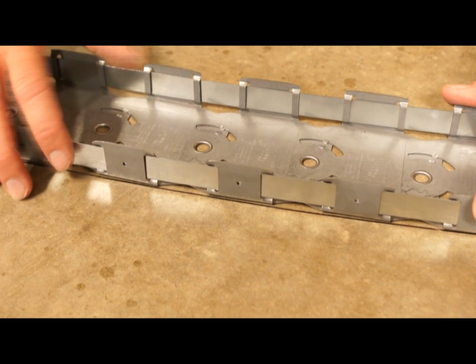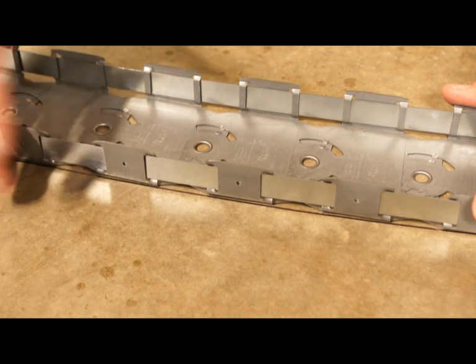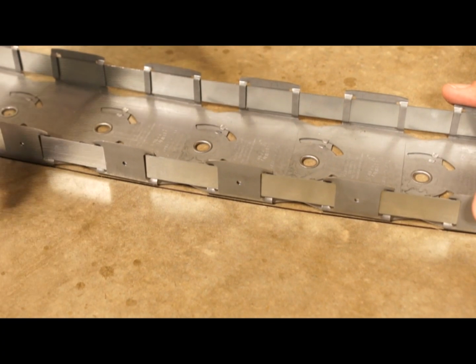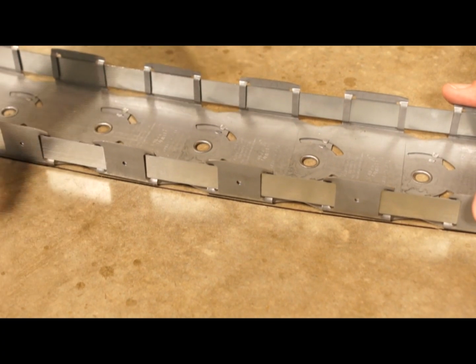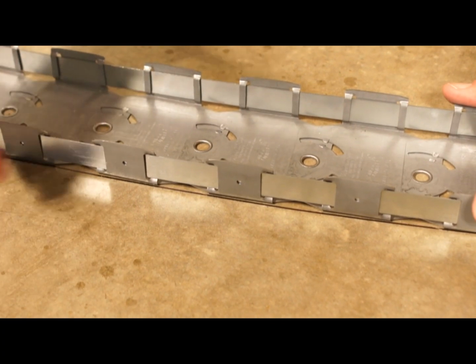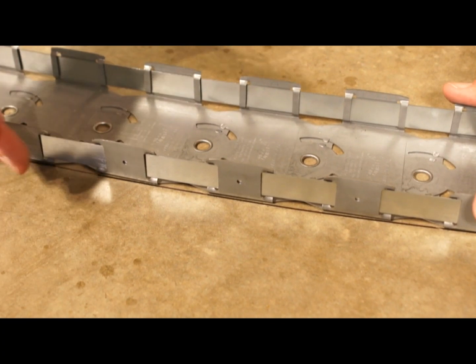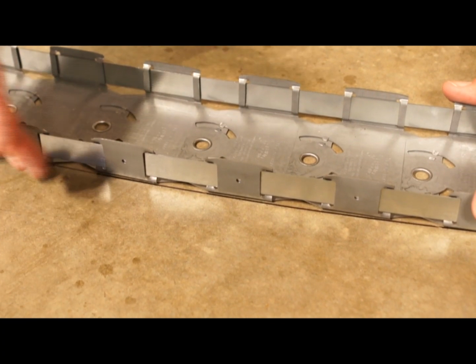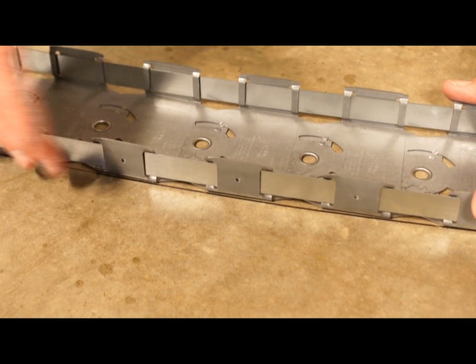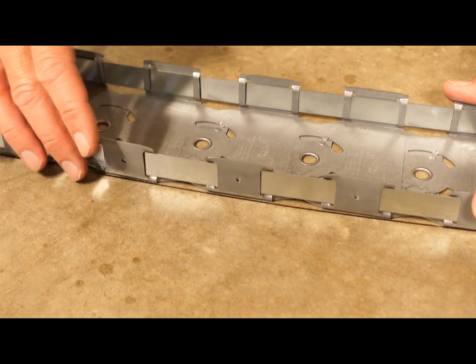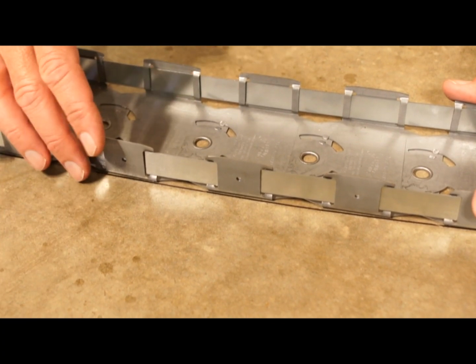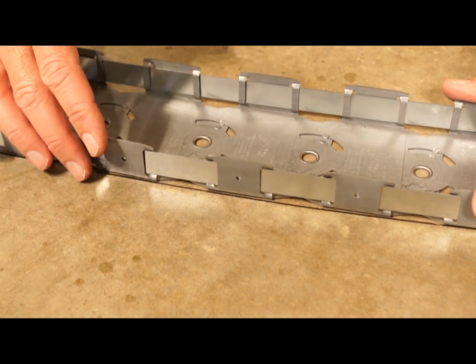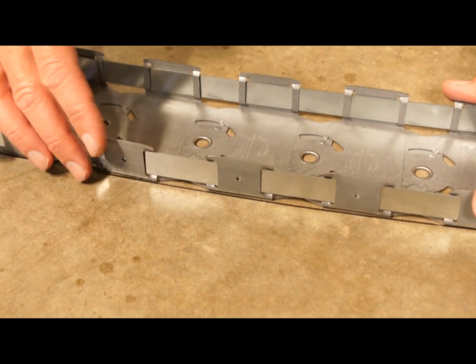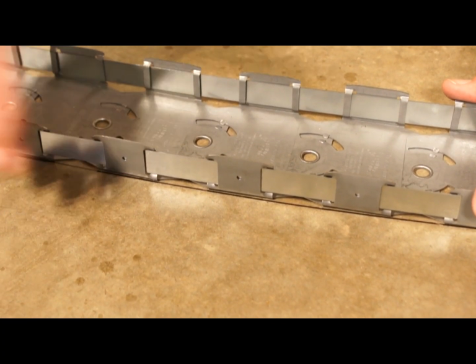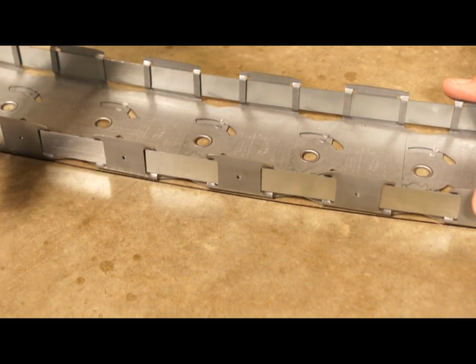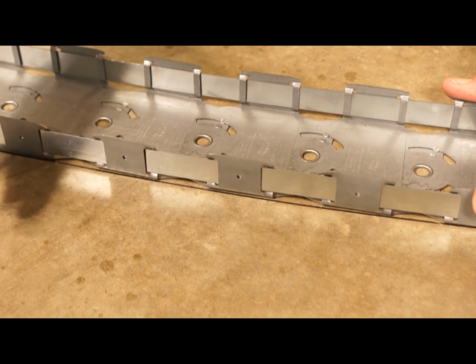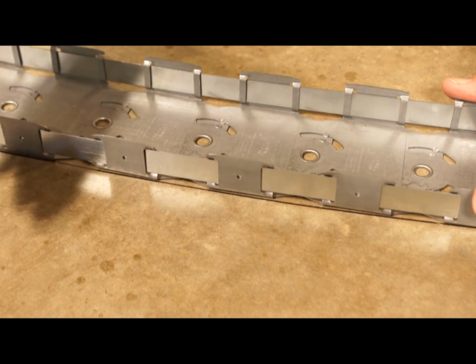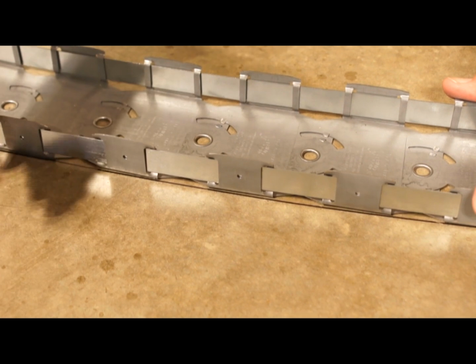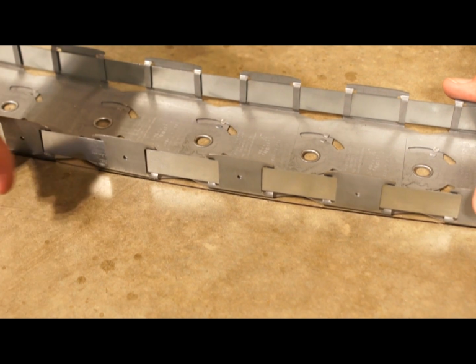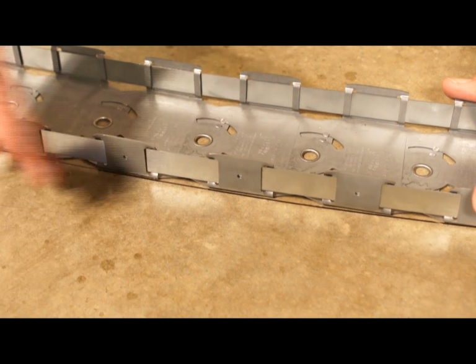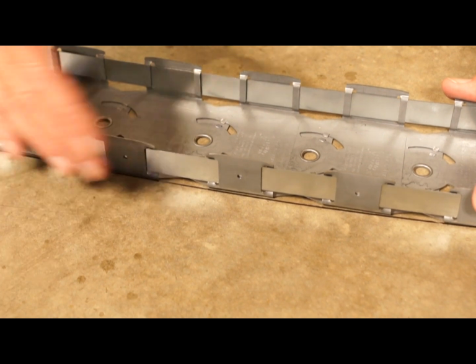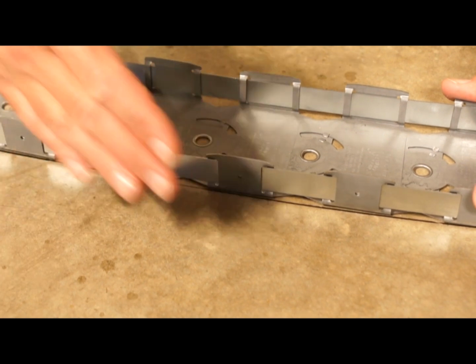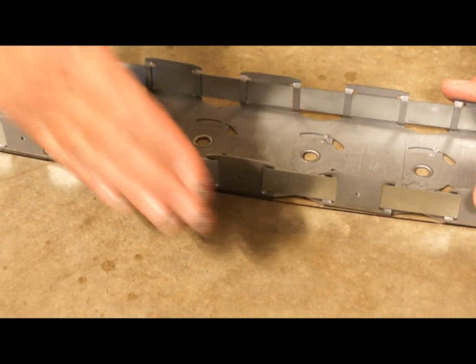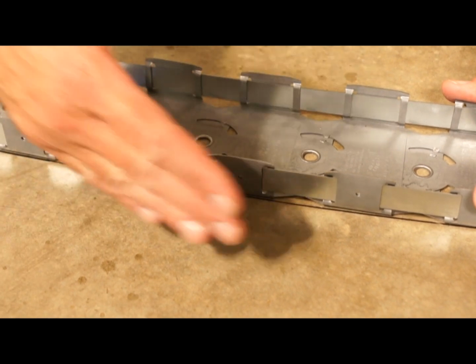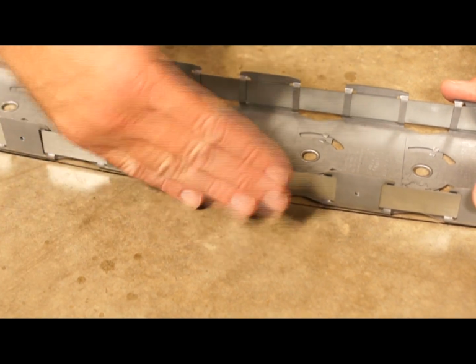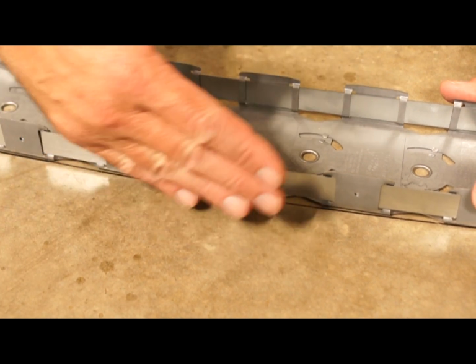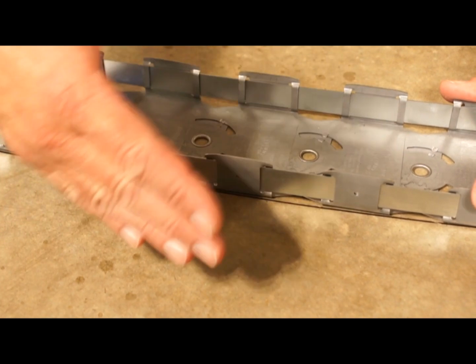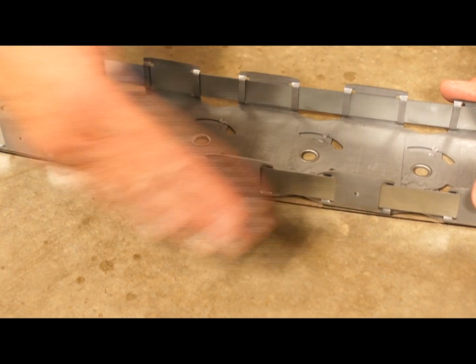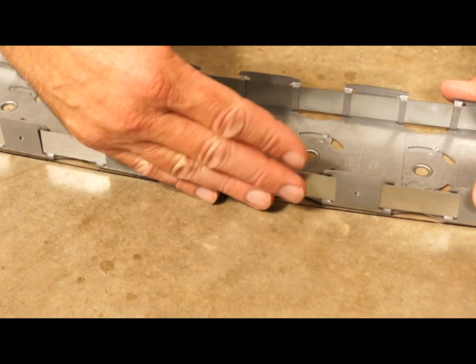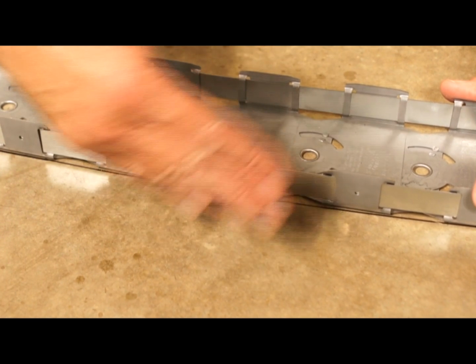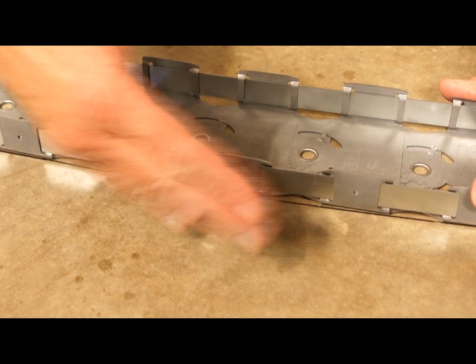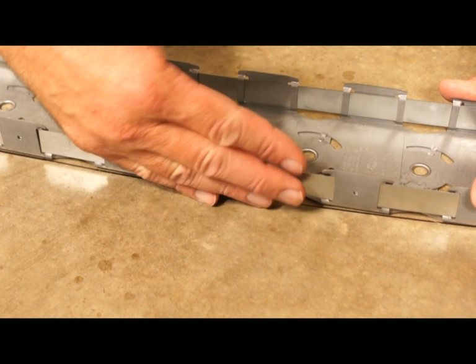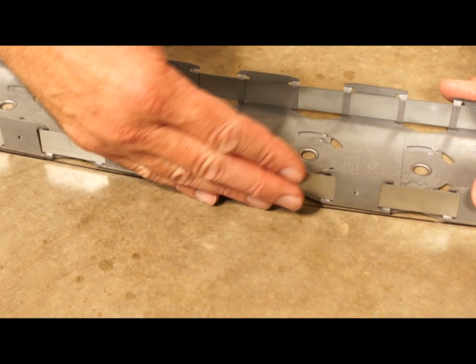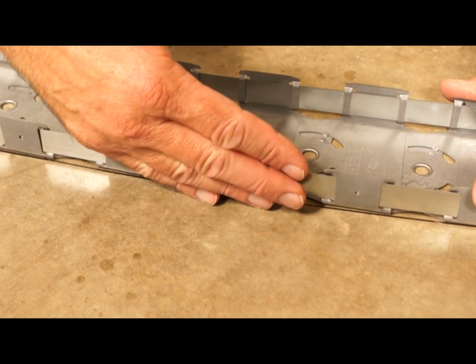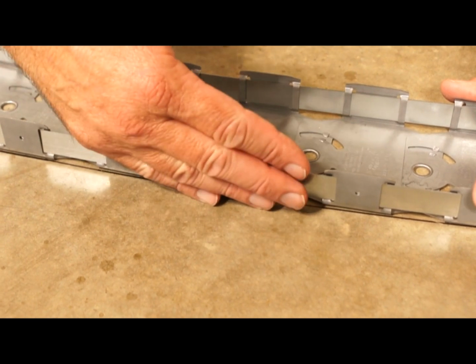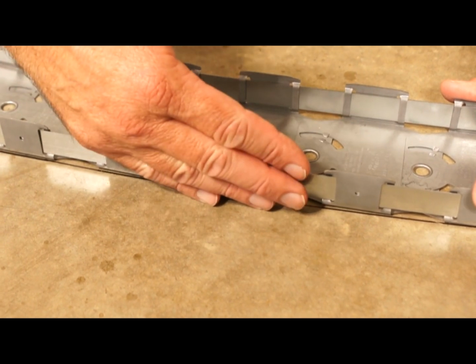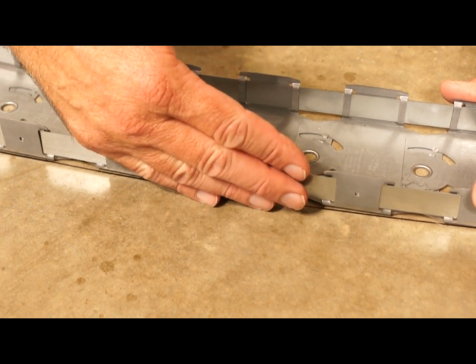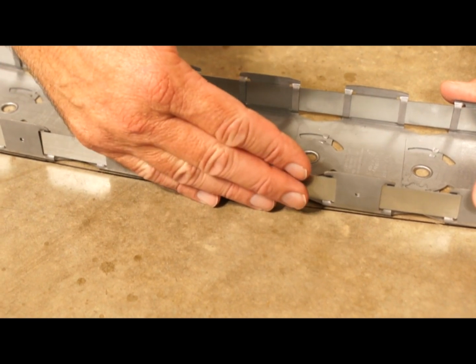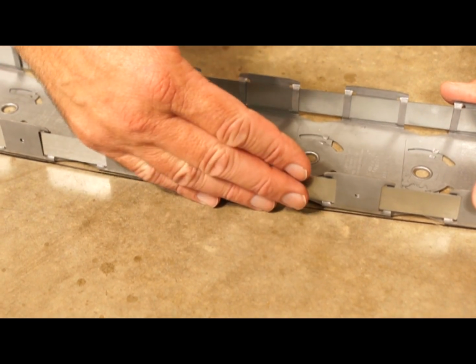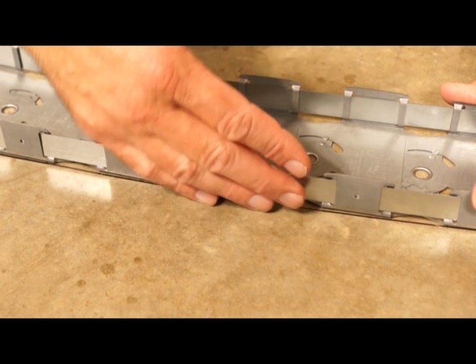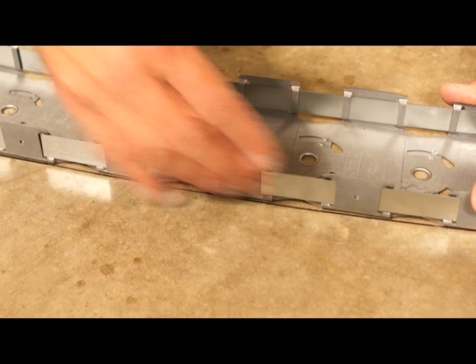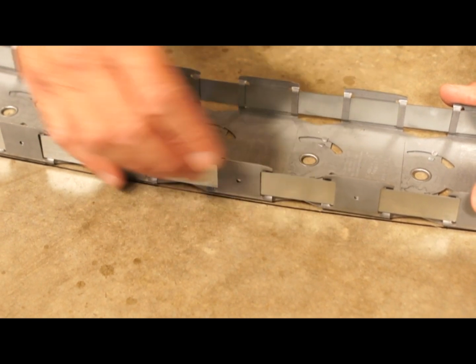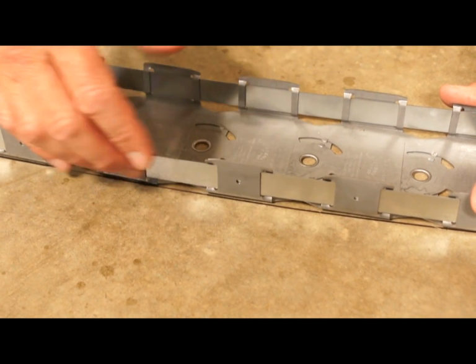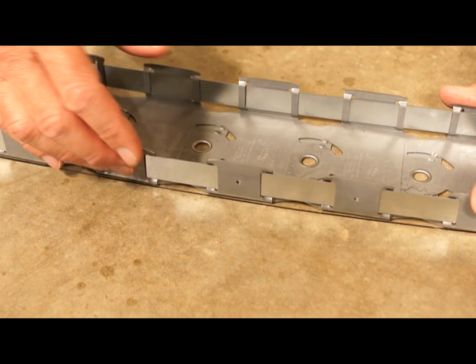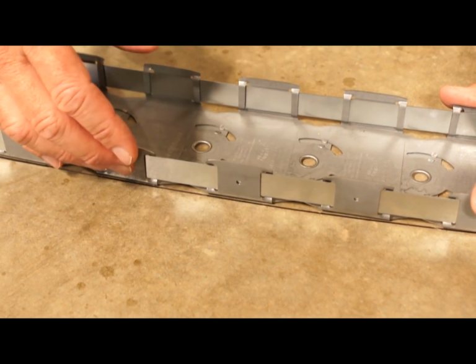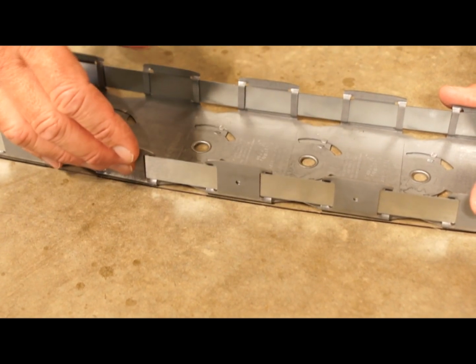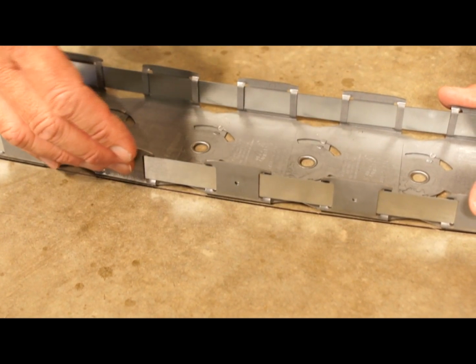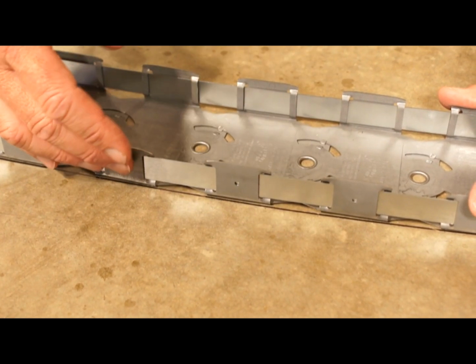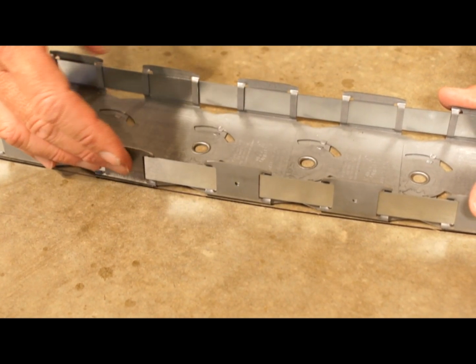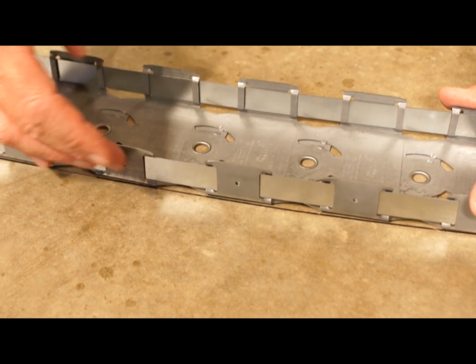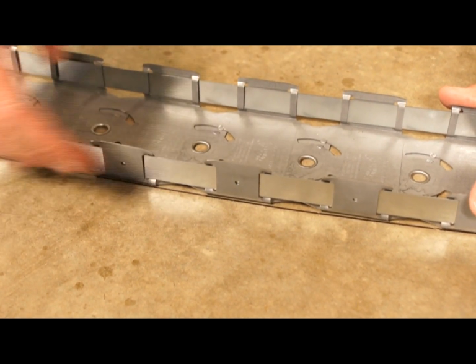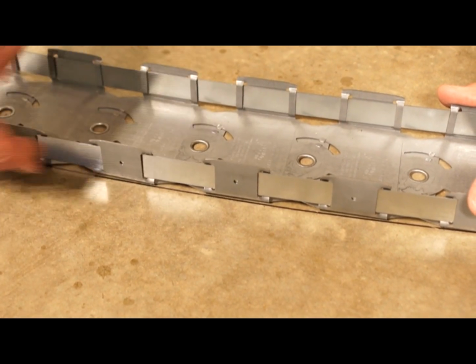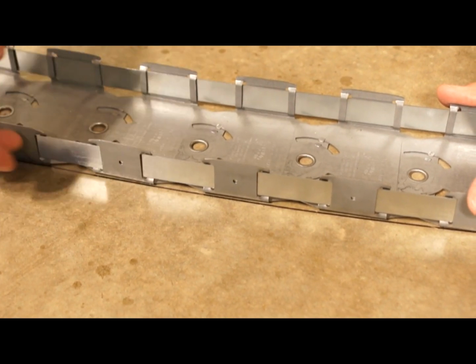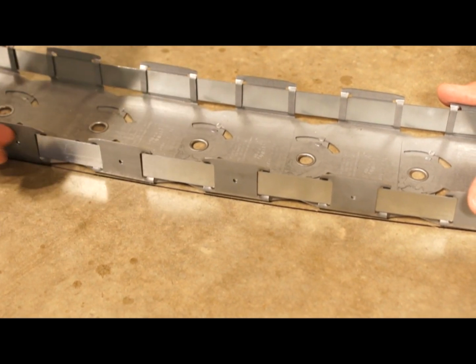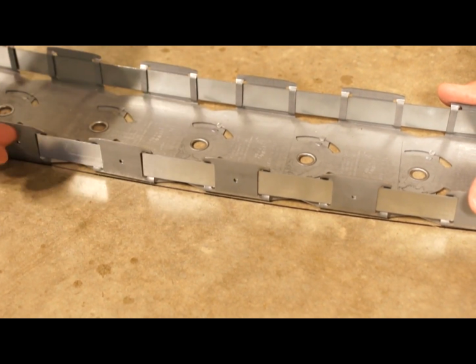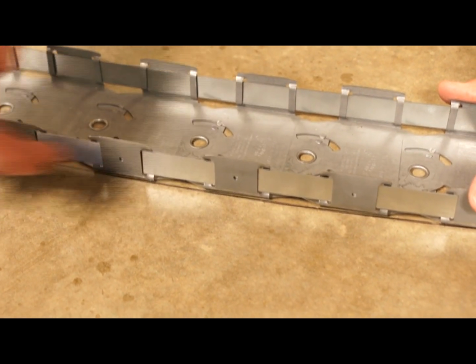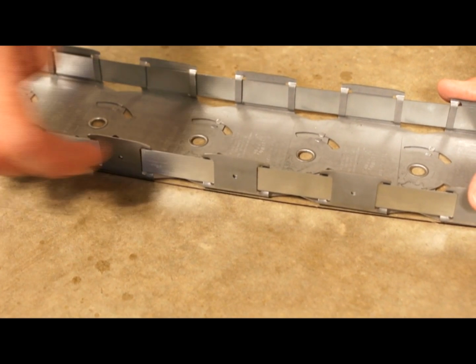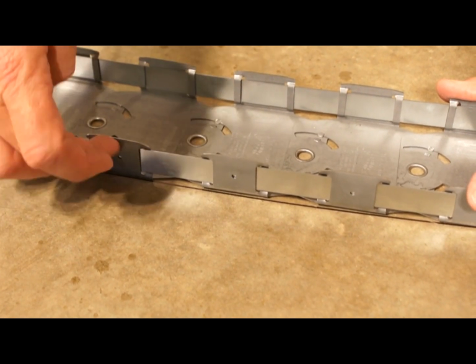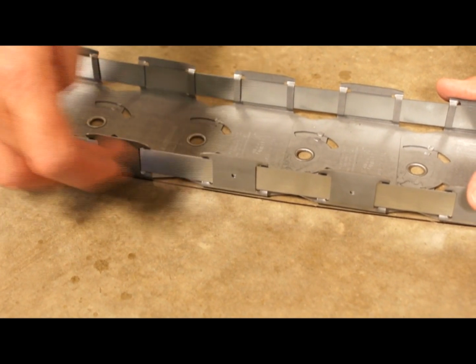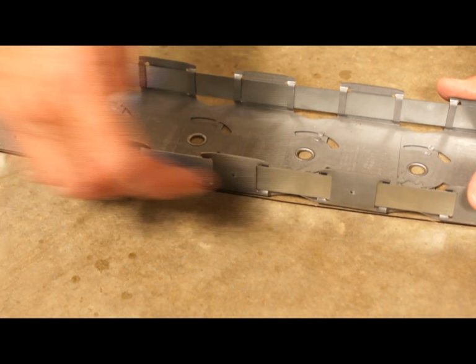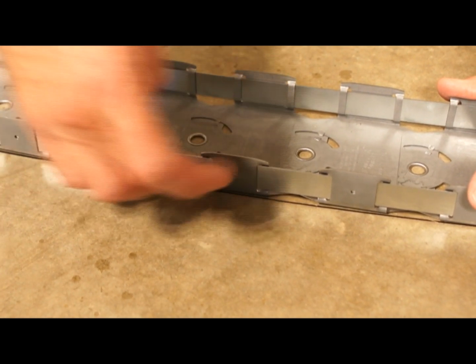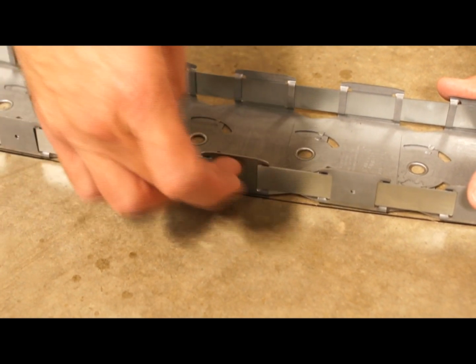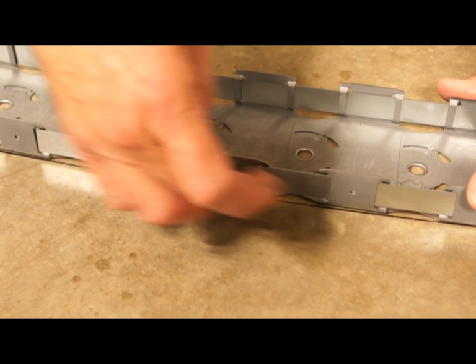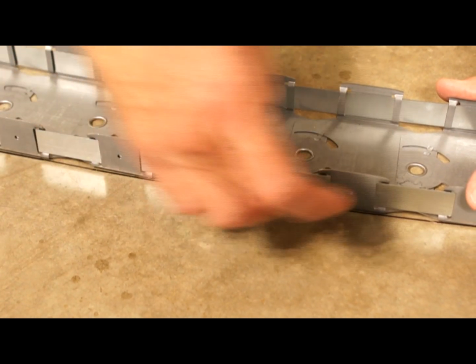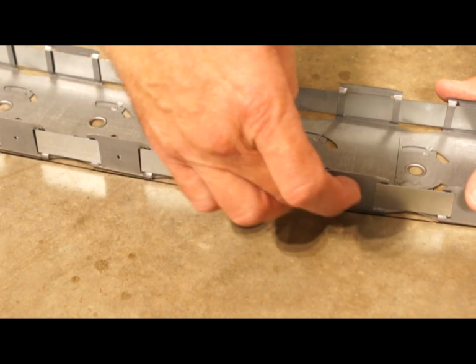If you're building a wall for a lateral load, like a wind load, you'll need to install screws along each side.